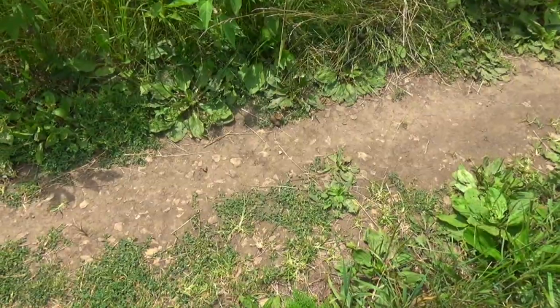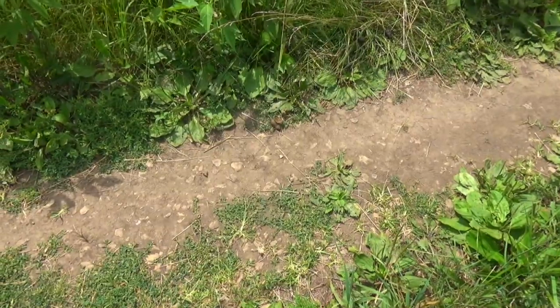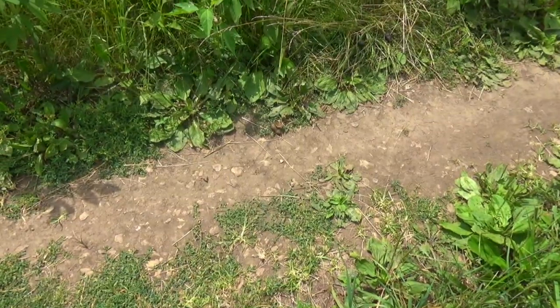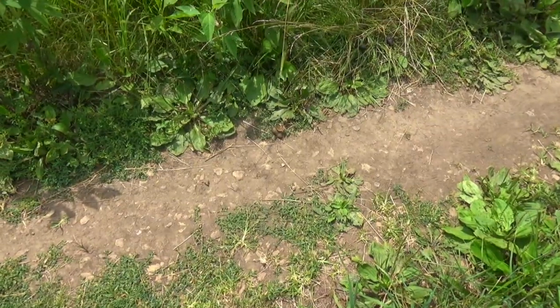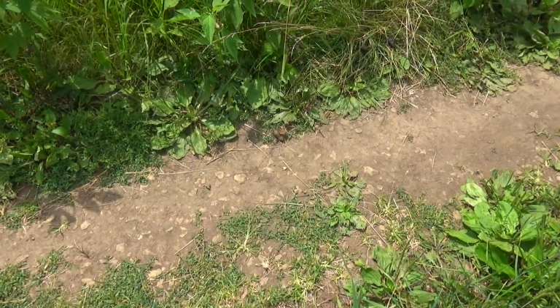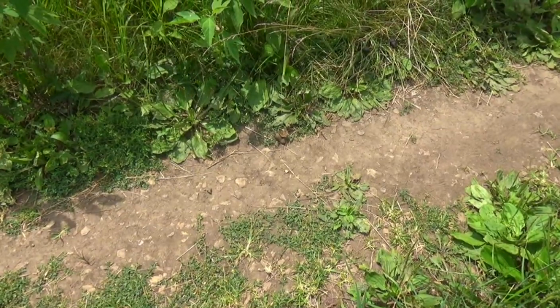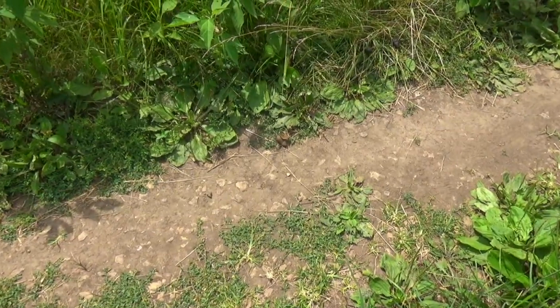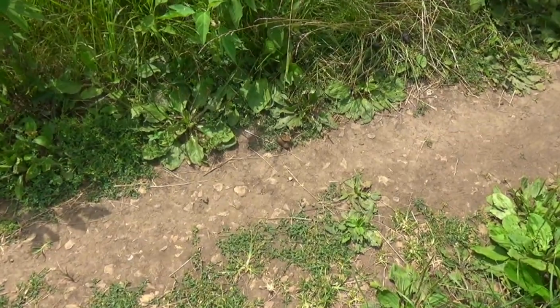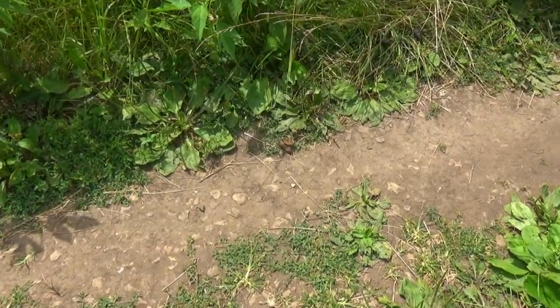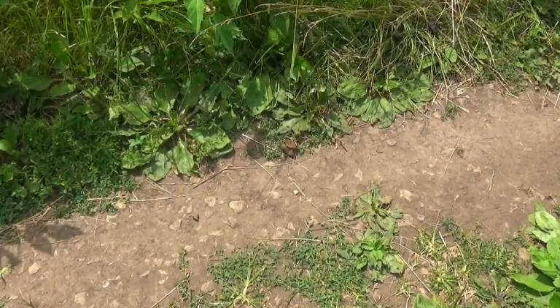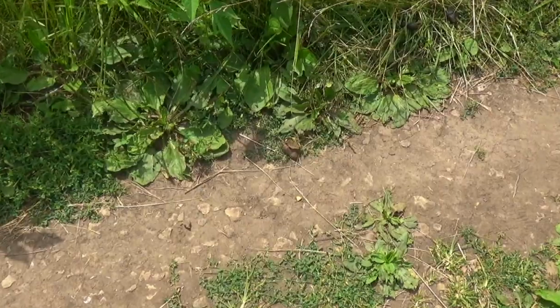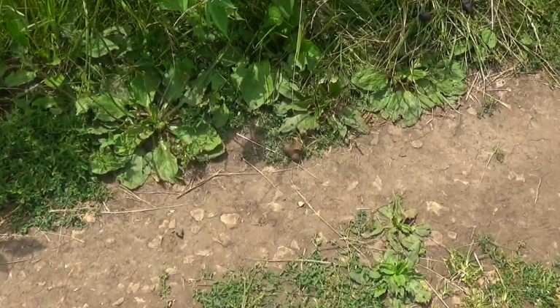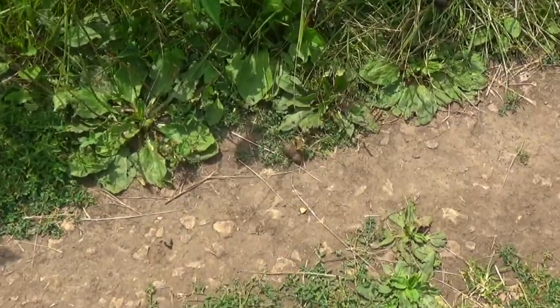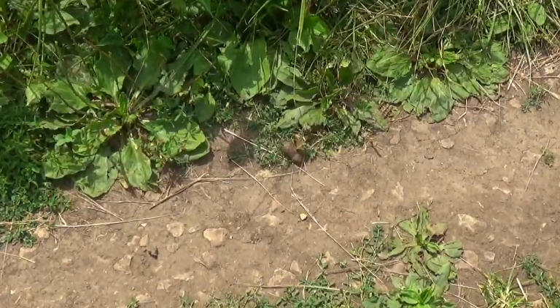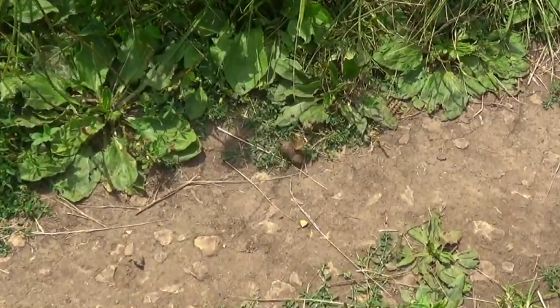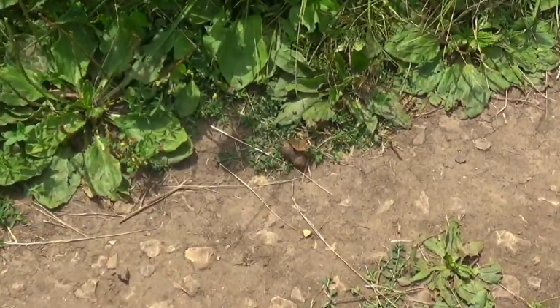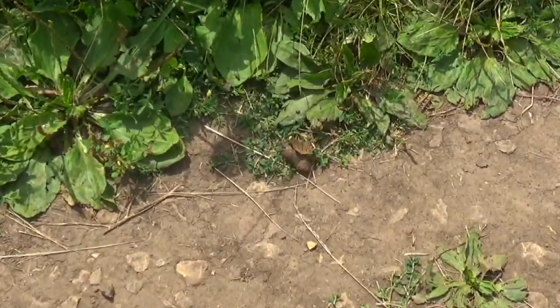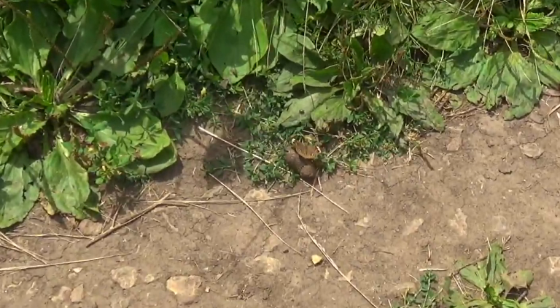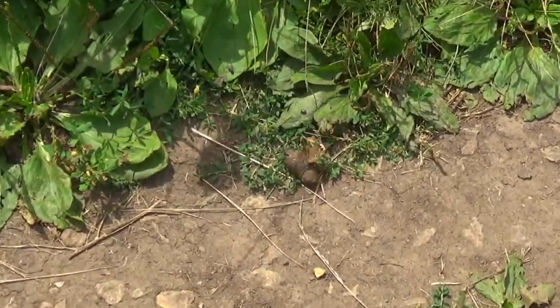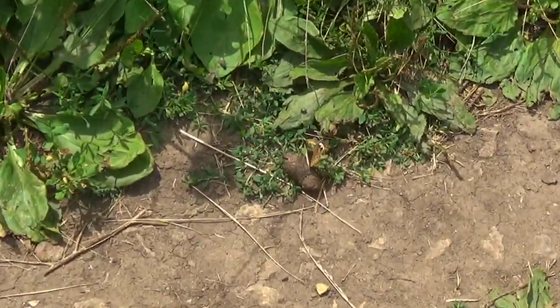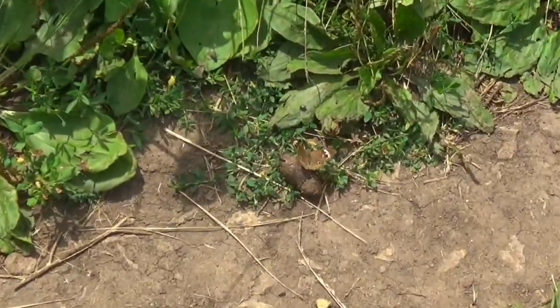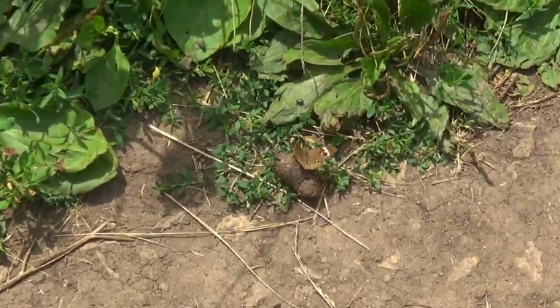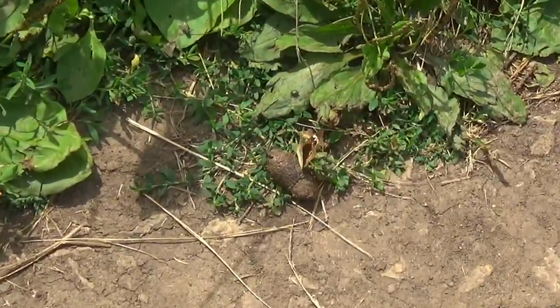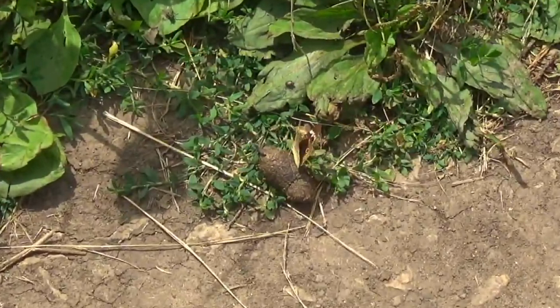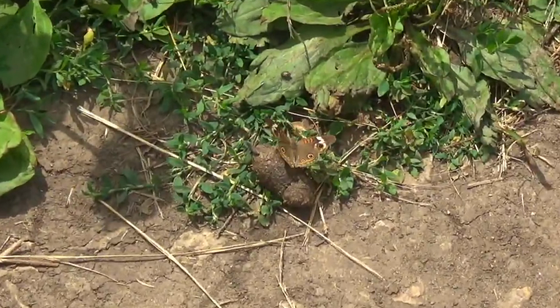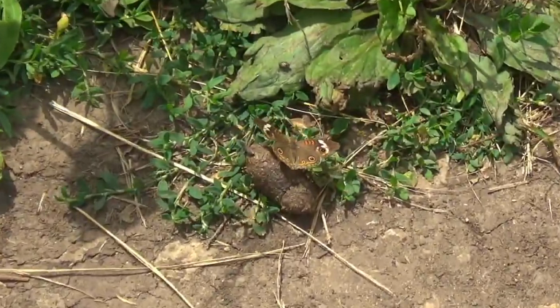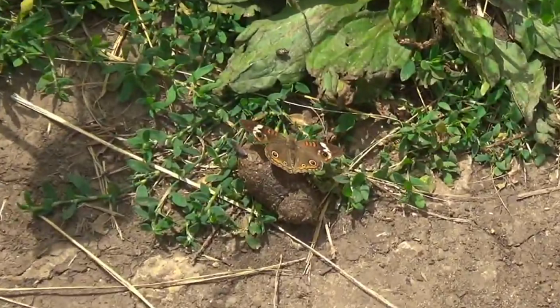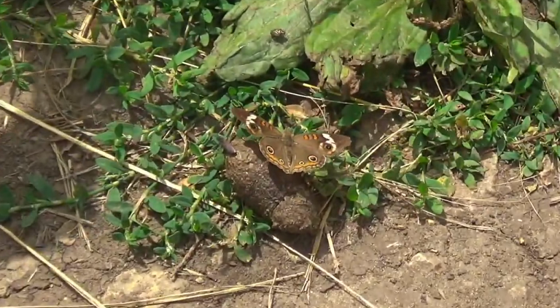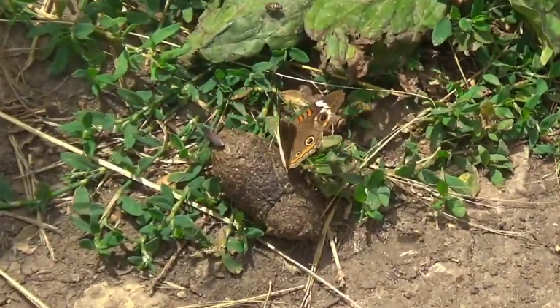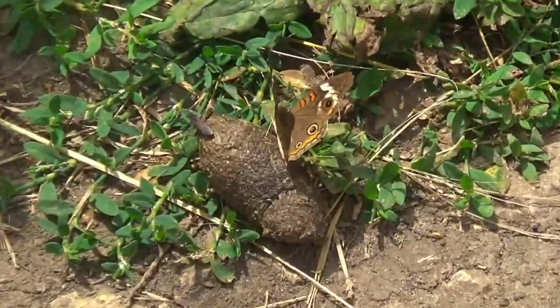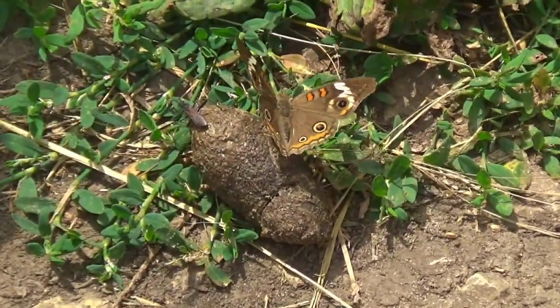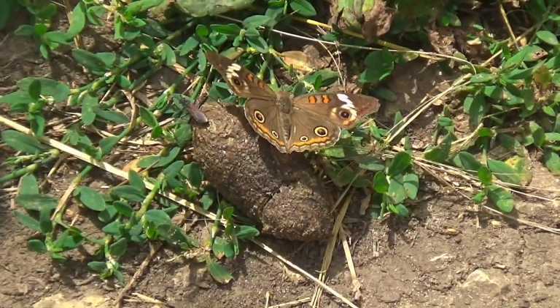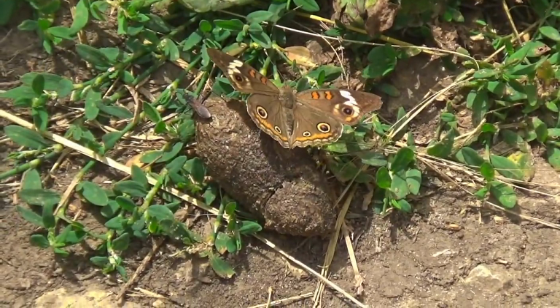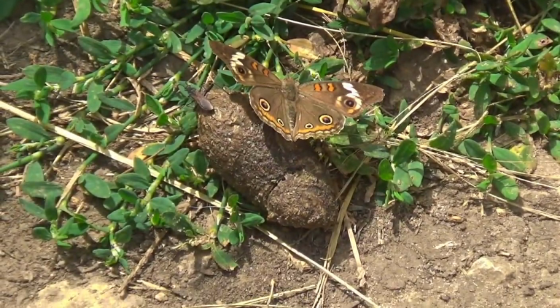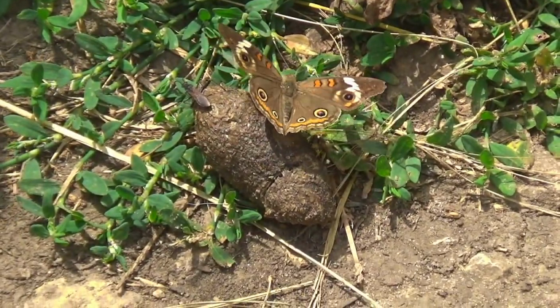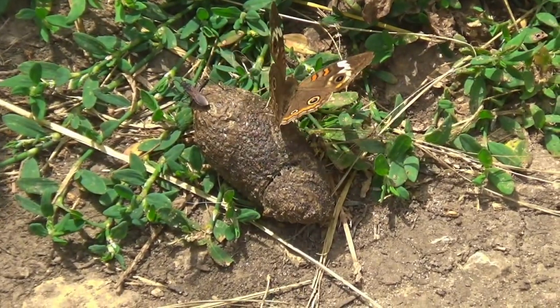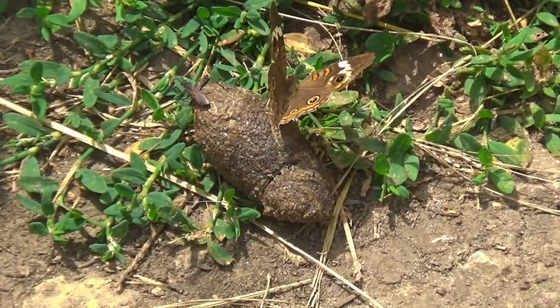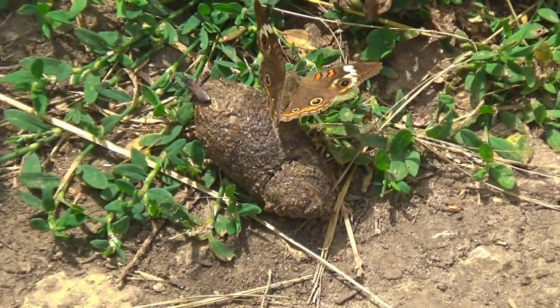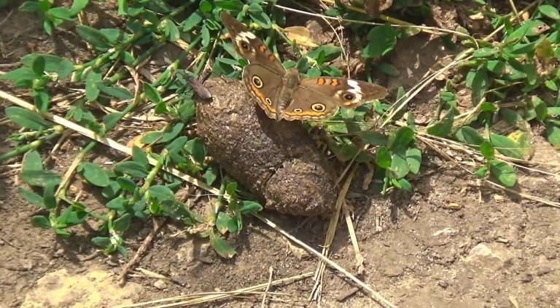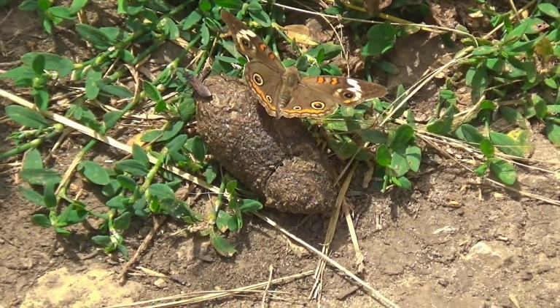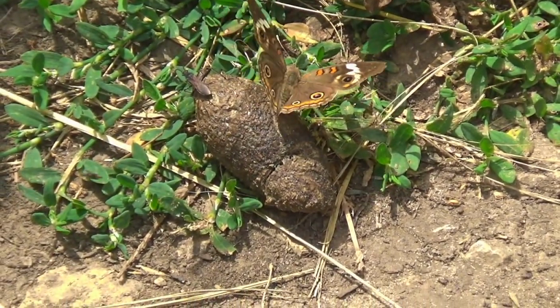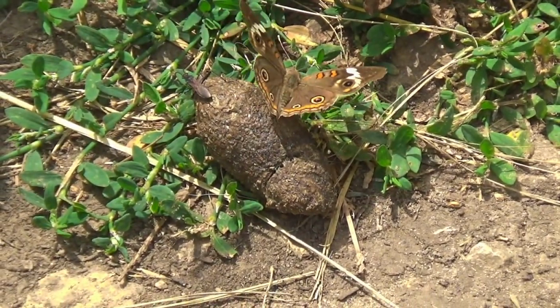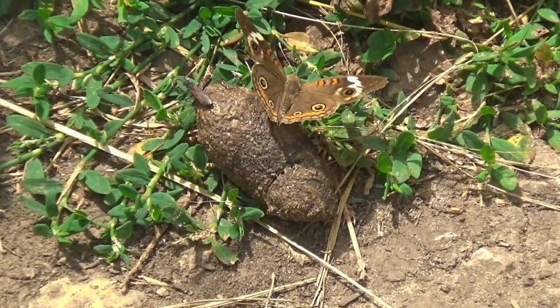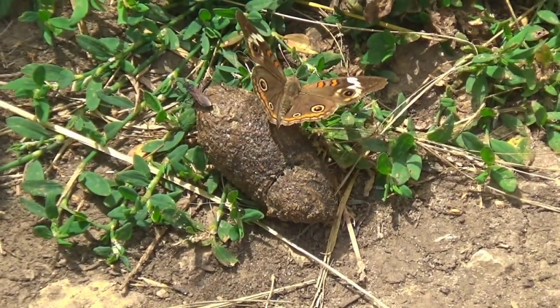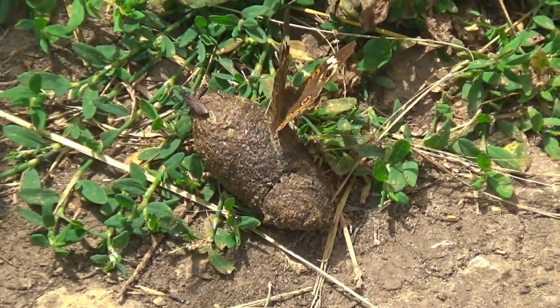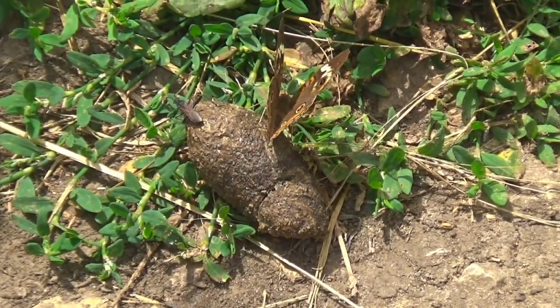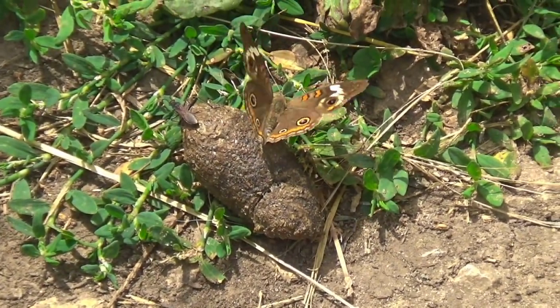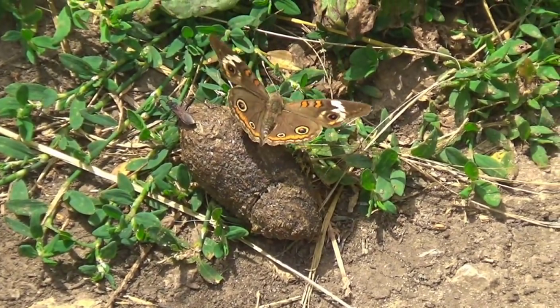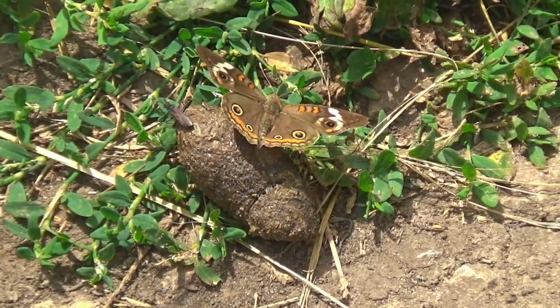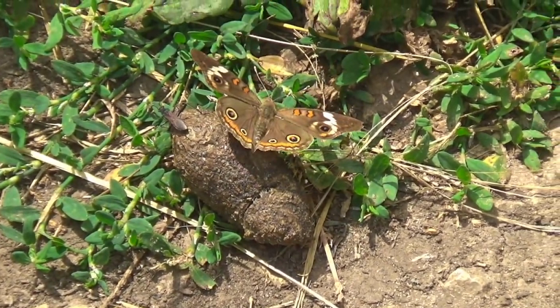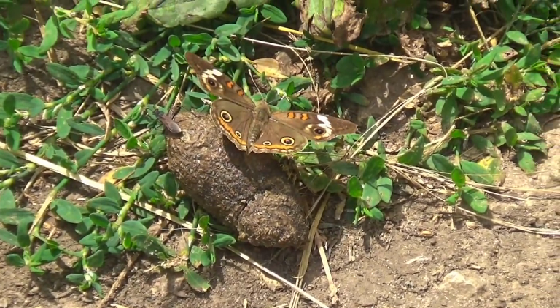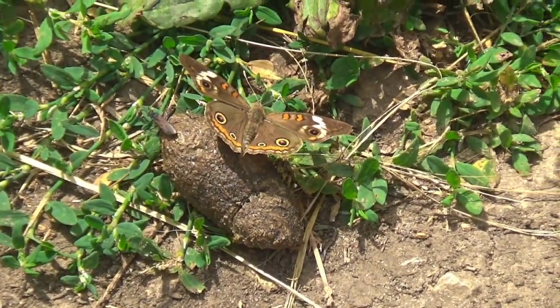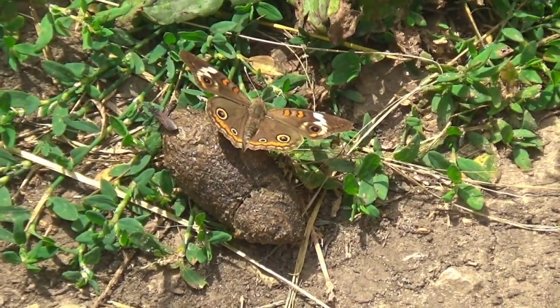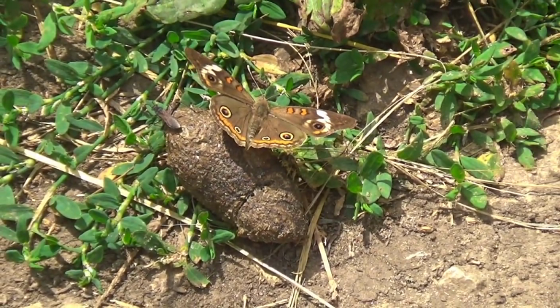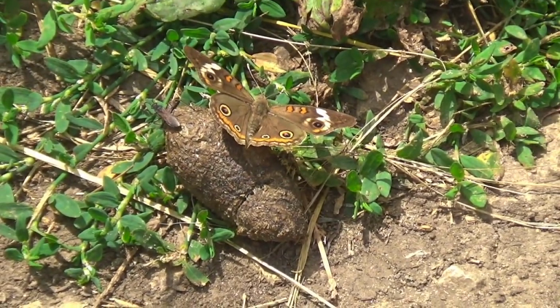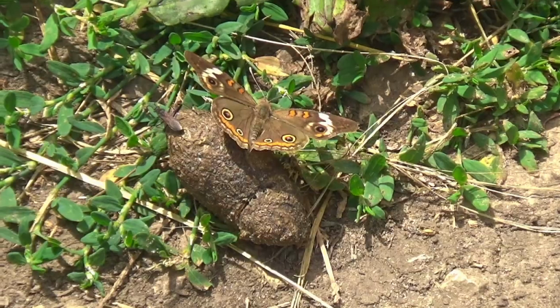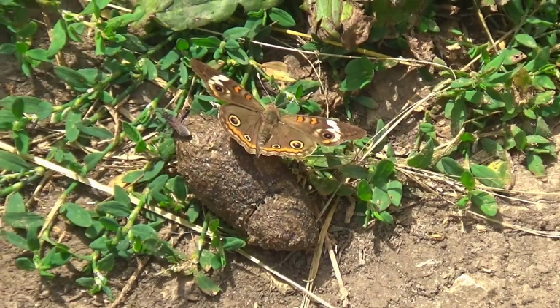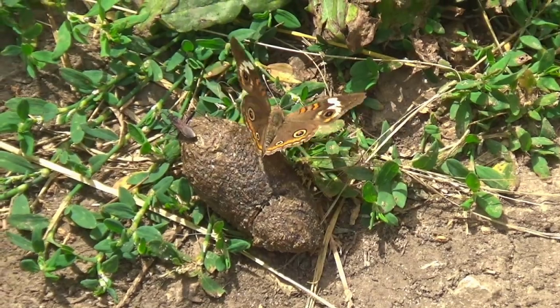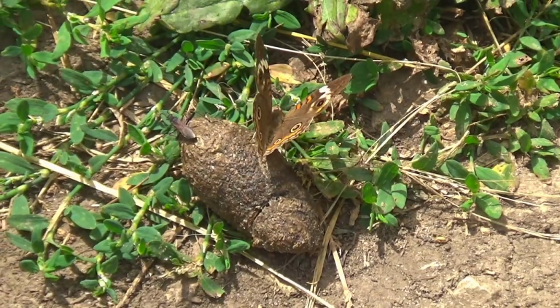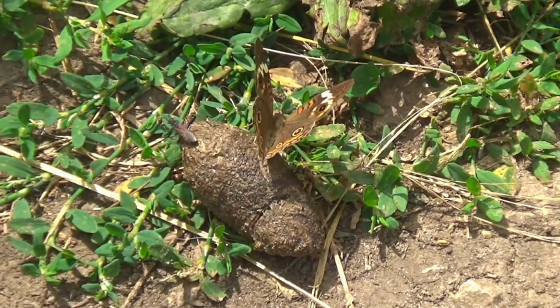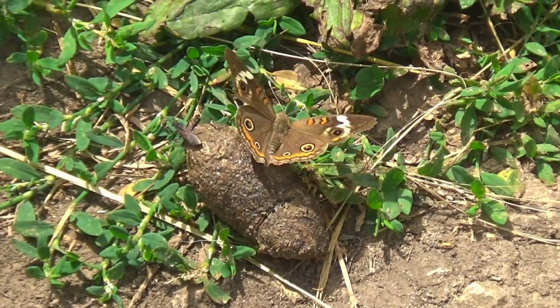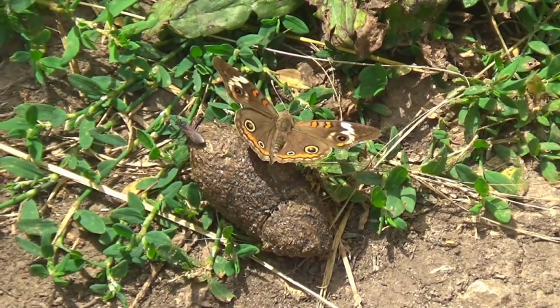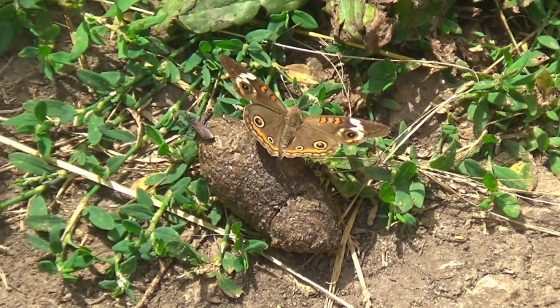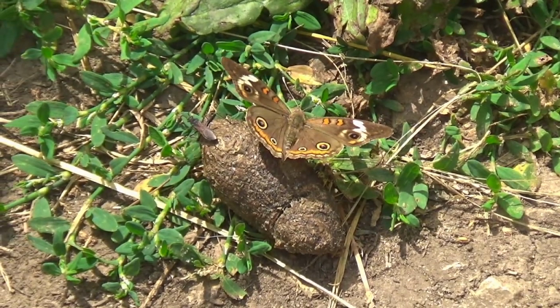There's some puddling — look at that. Piece of poop. Butterfly. Perfect.